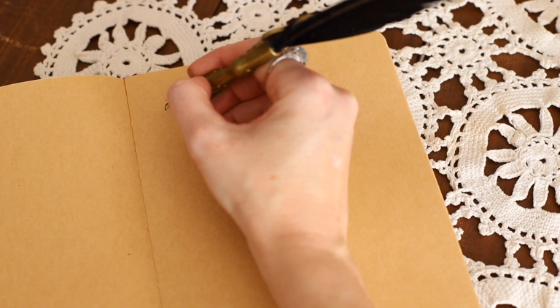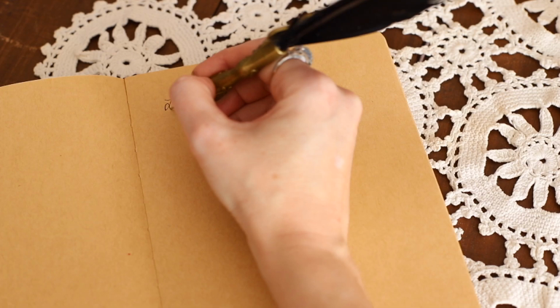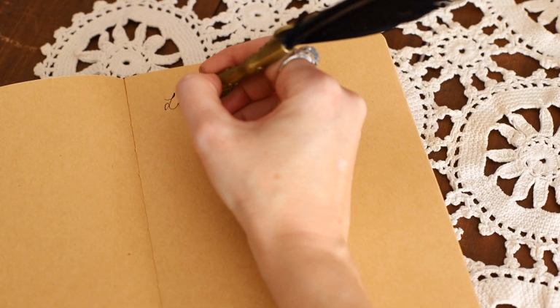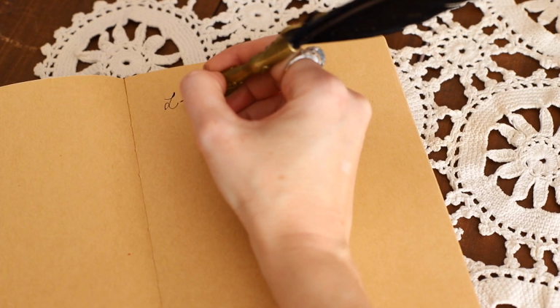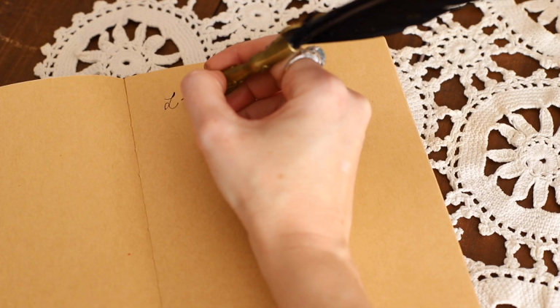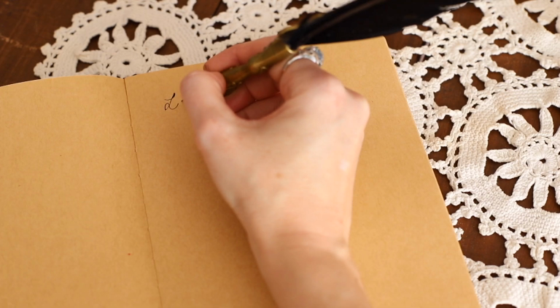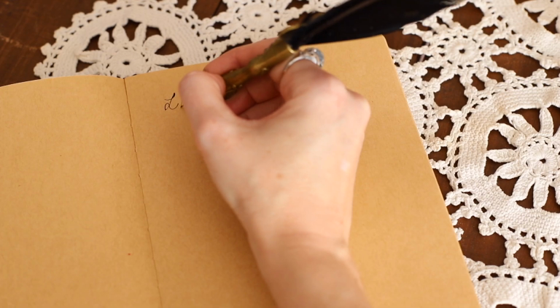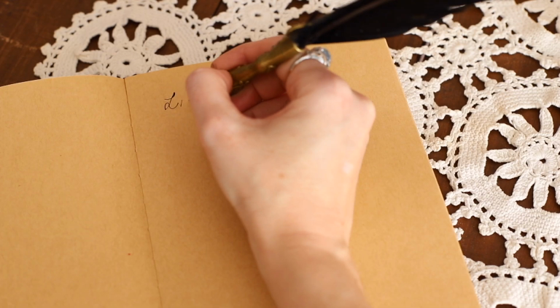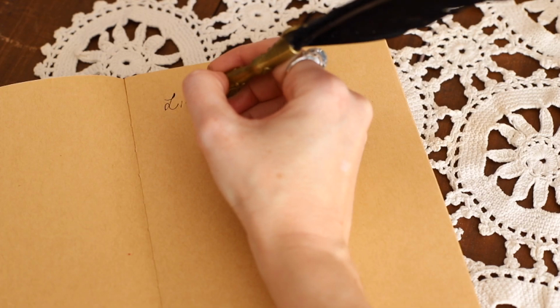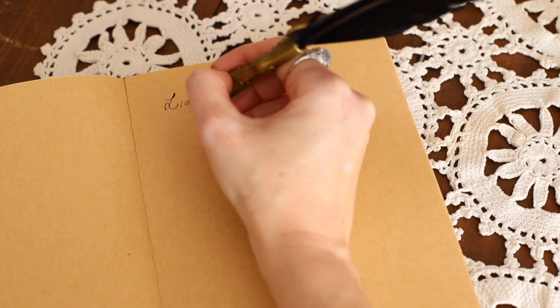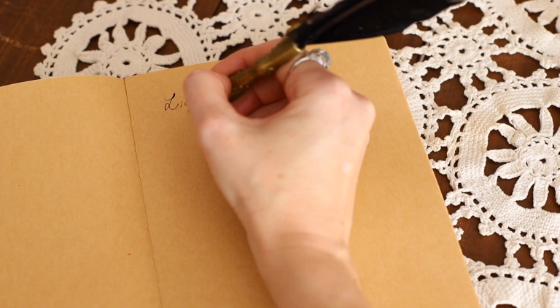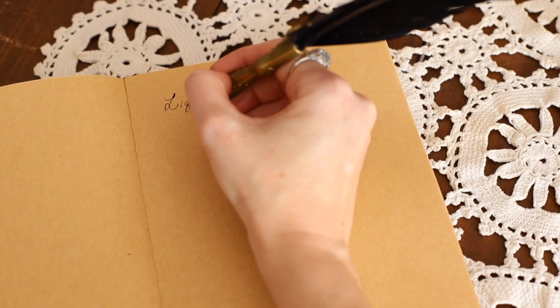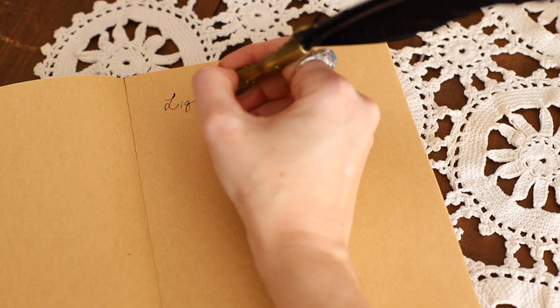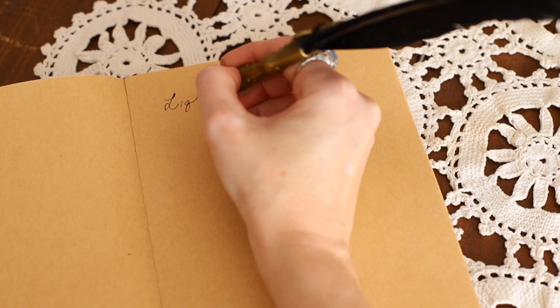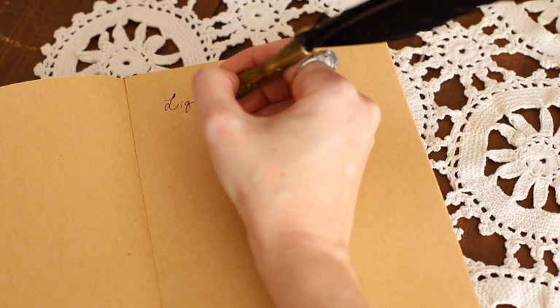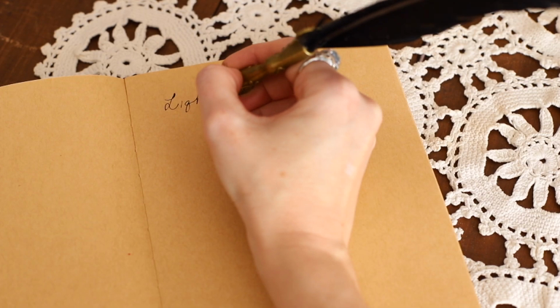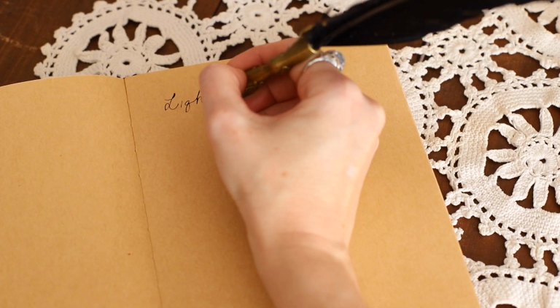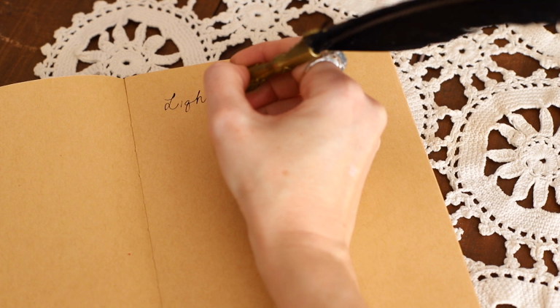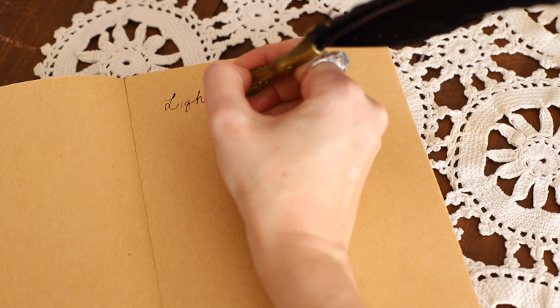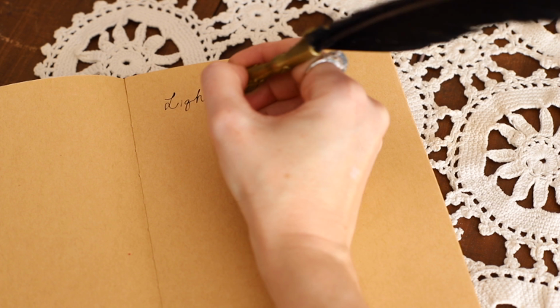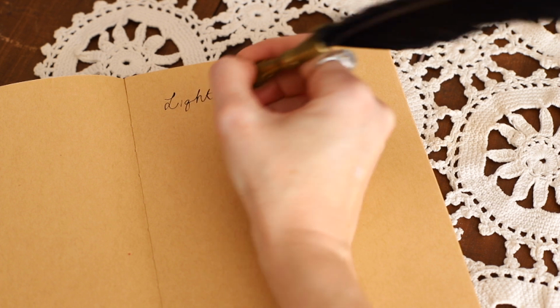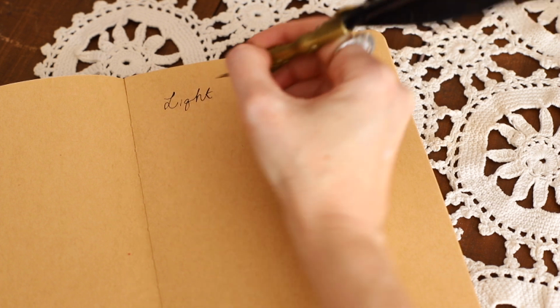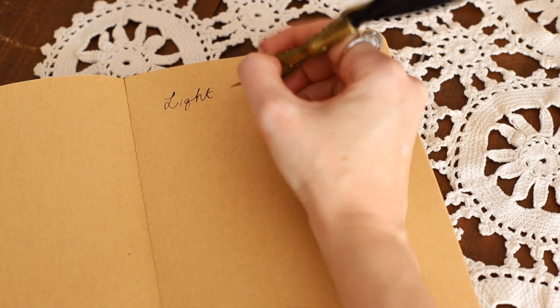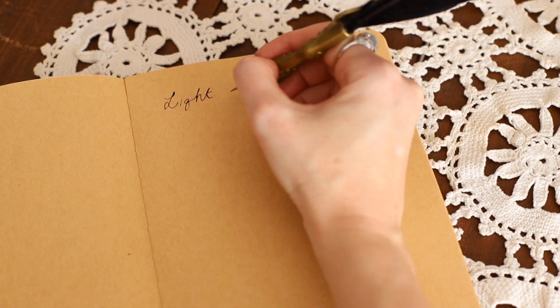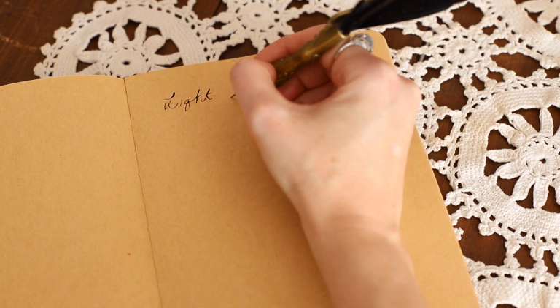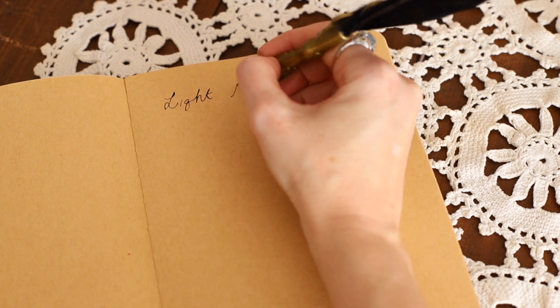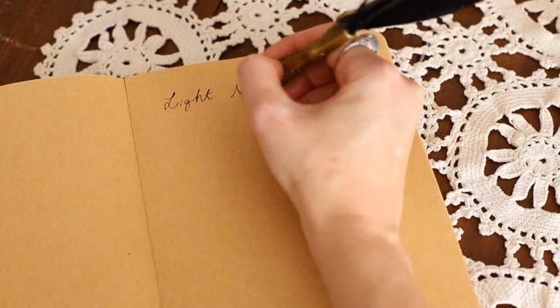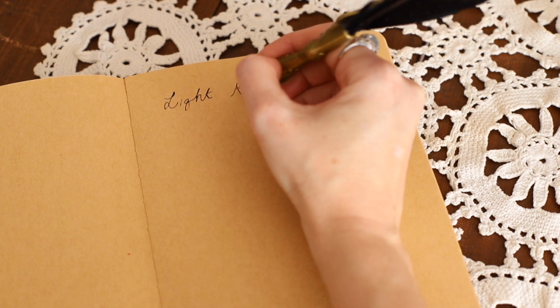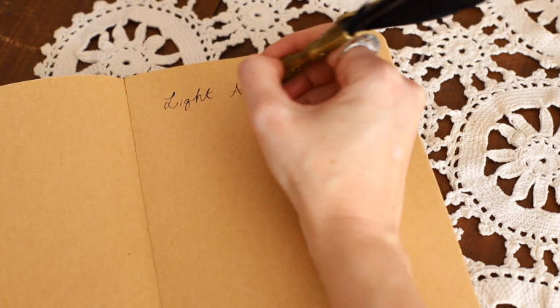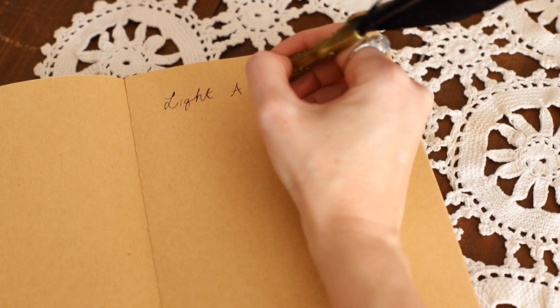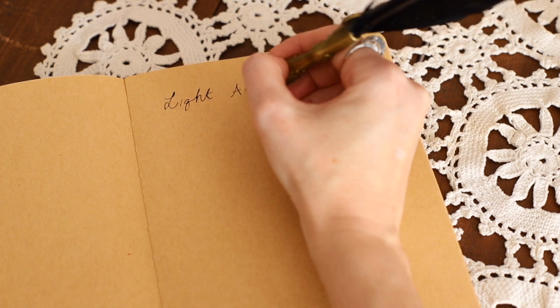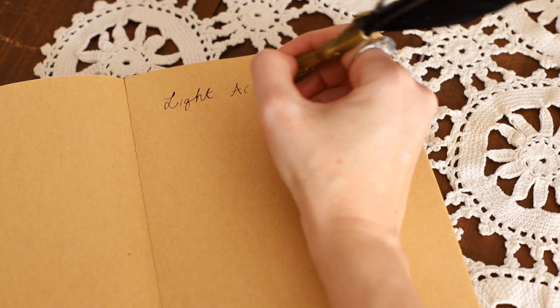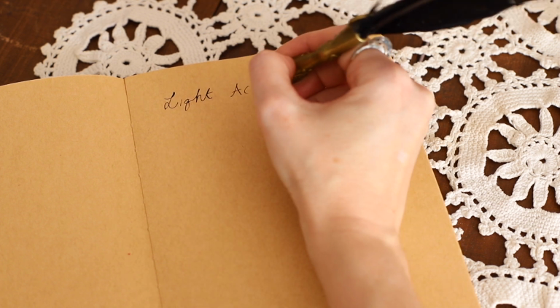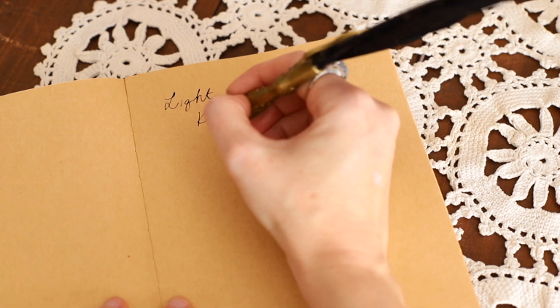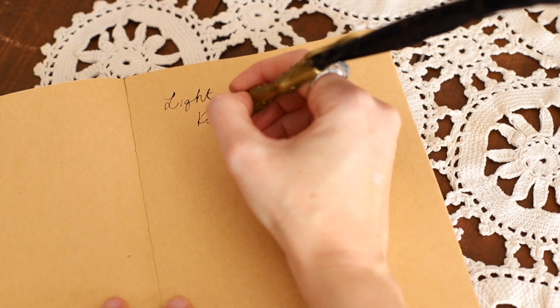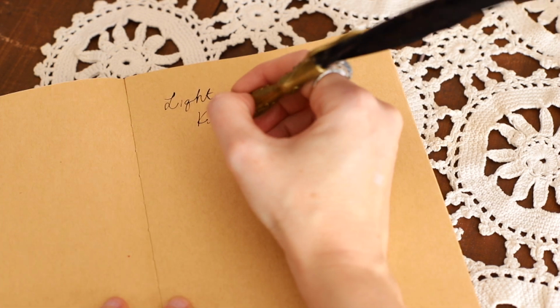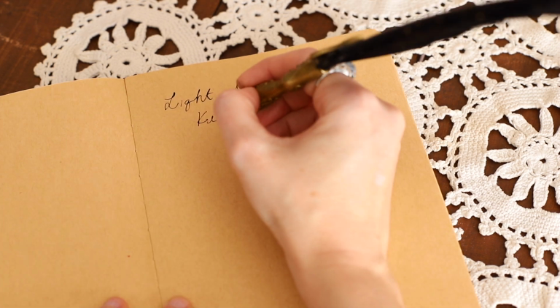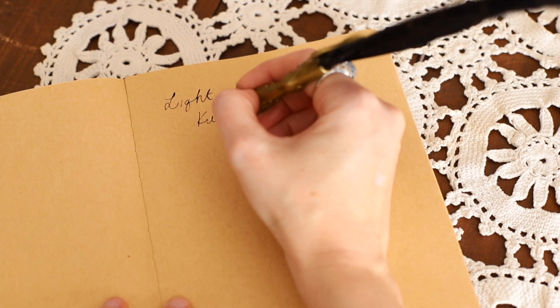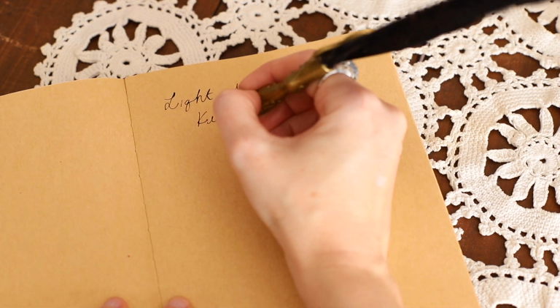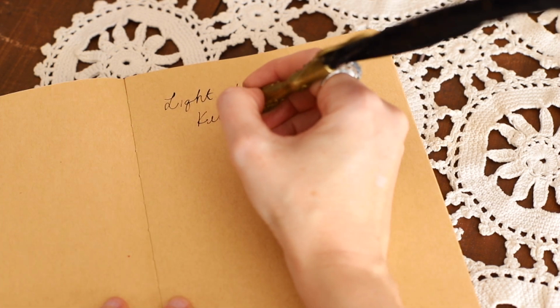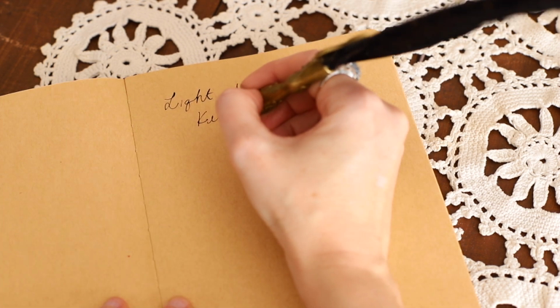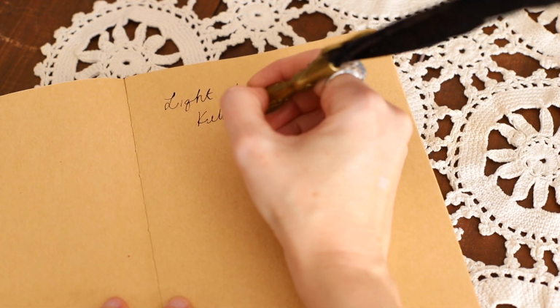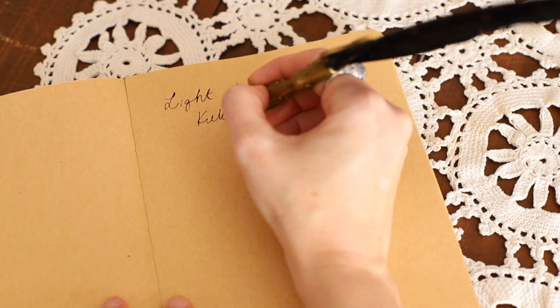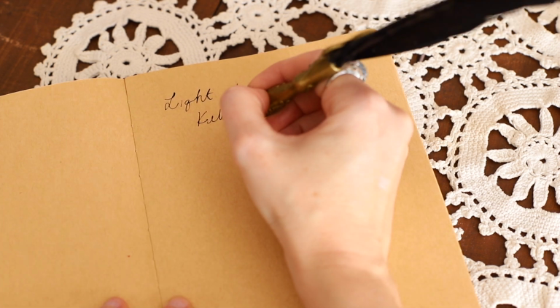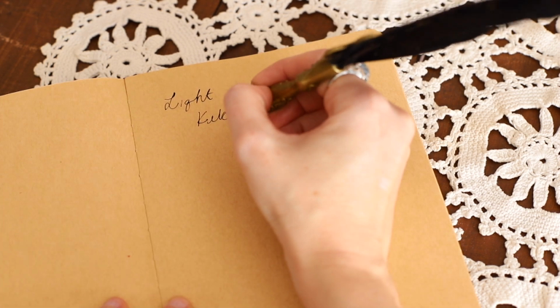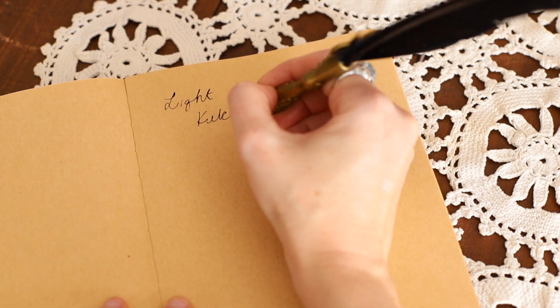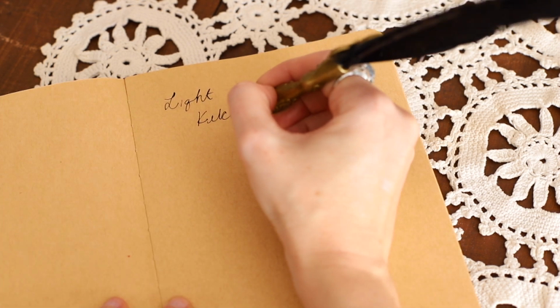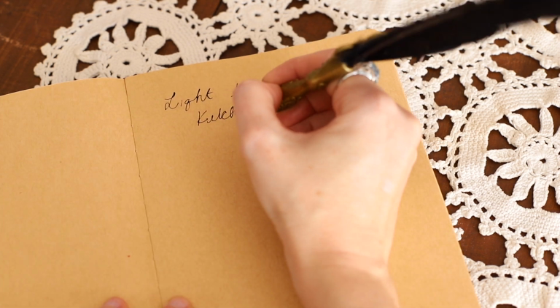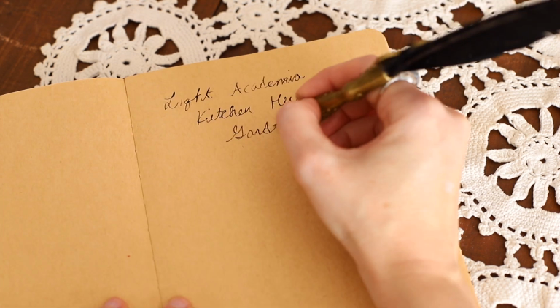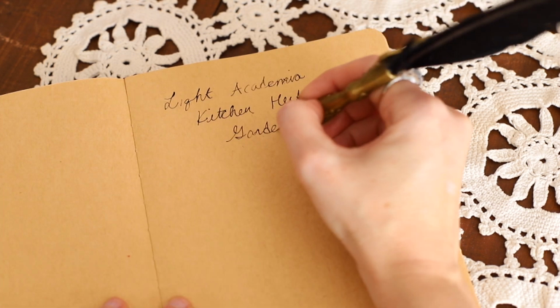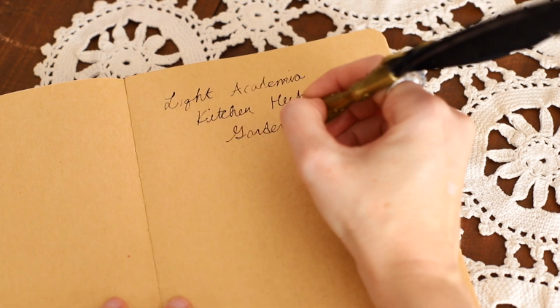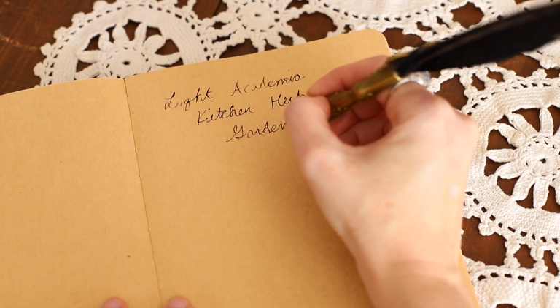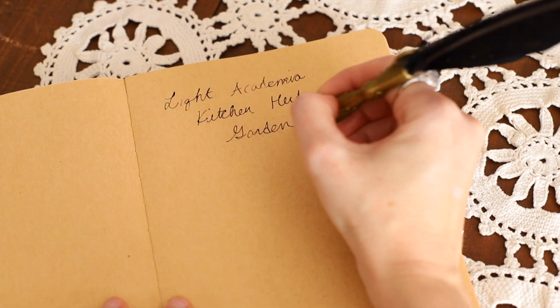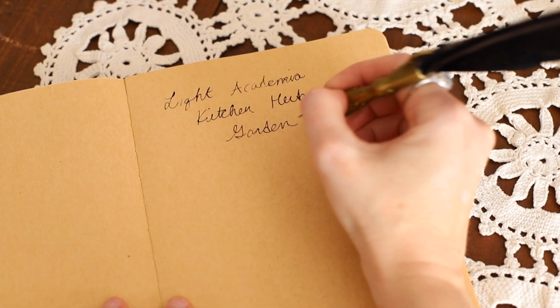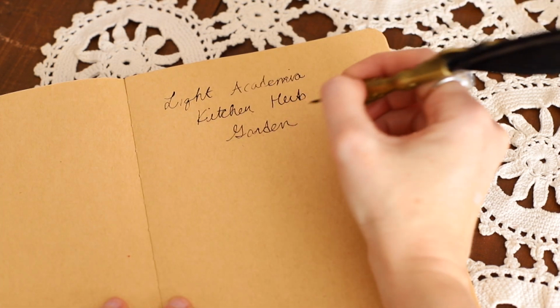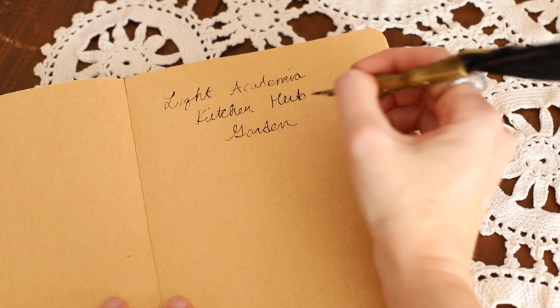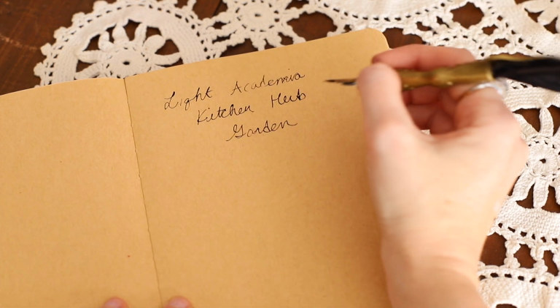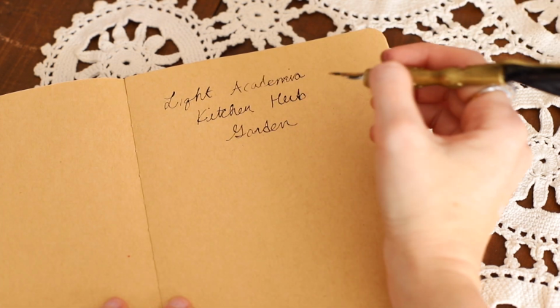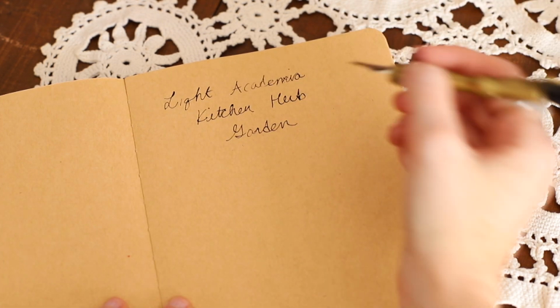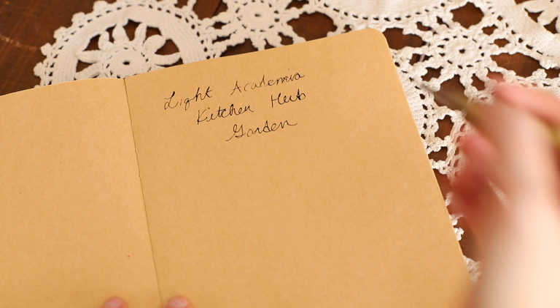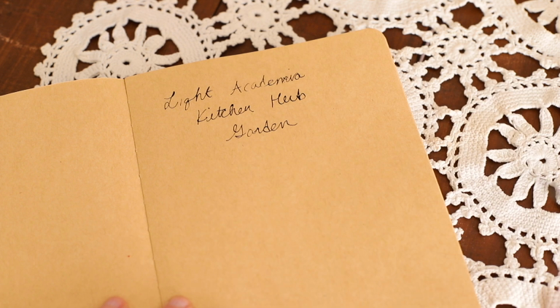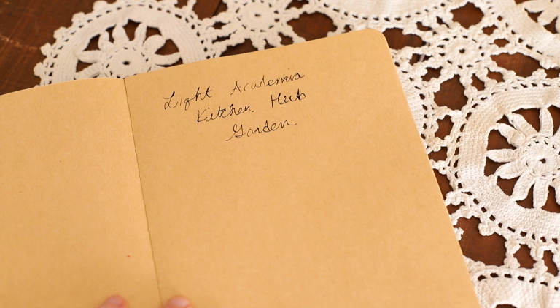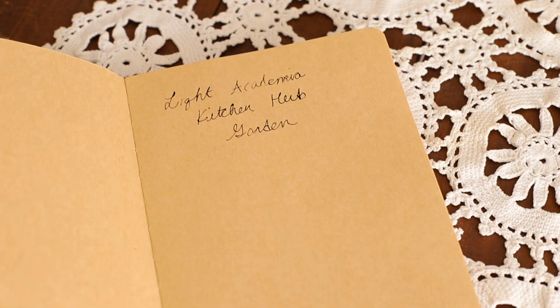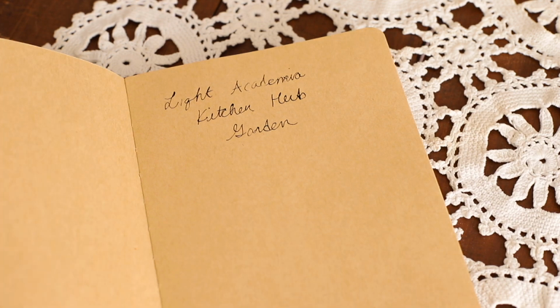Welcome to the Shimmering Dark. In today's video we're going to be making a light academia inspired kitchen herb garden.